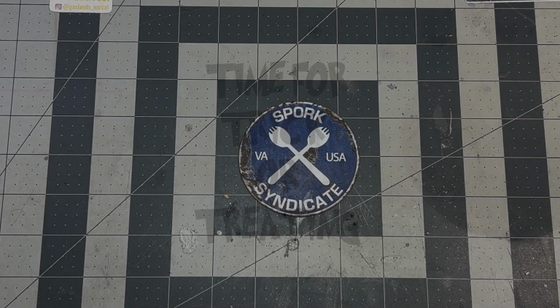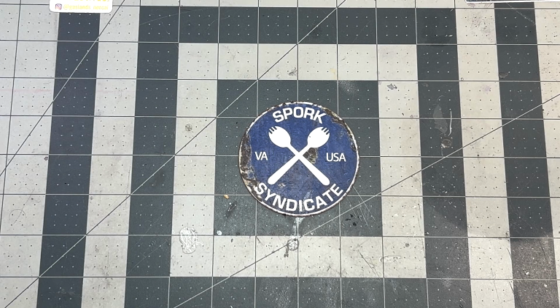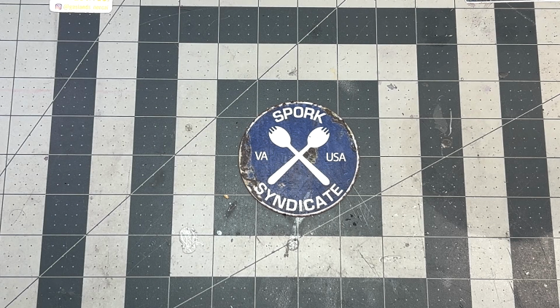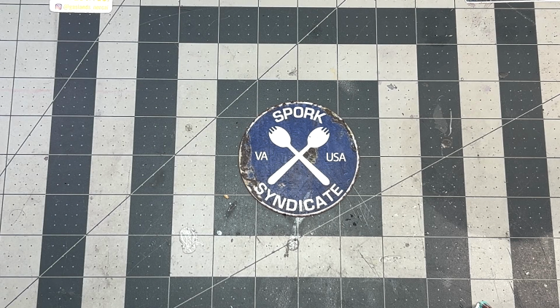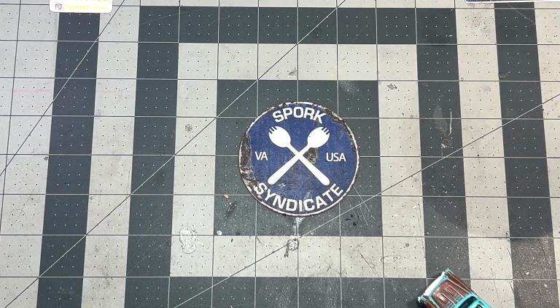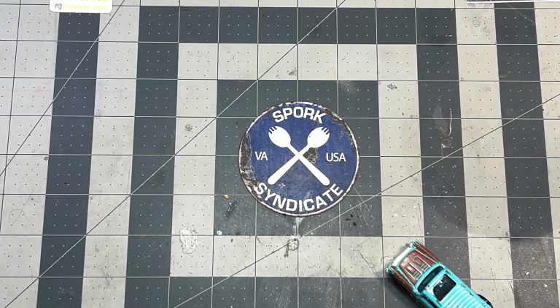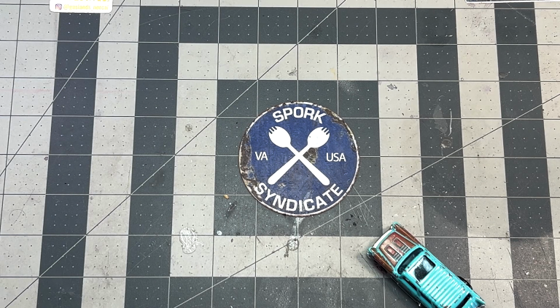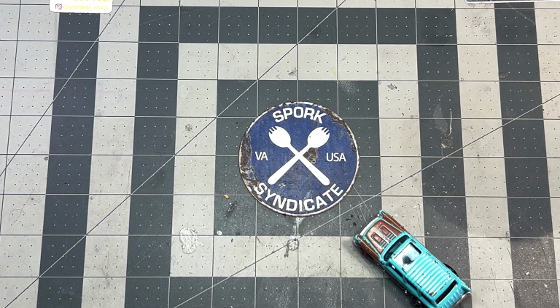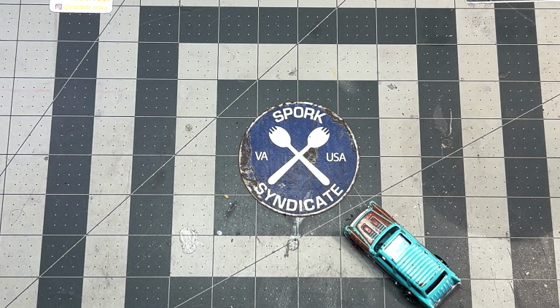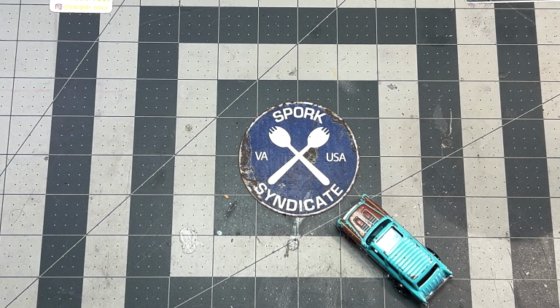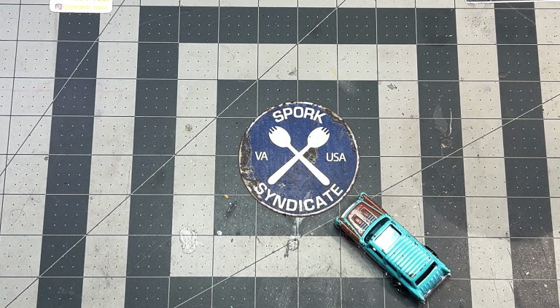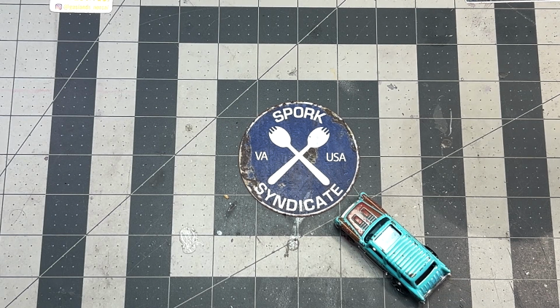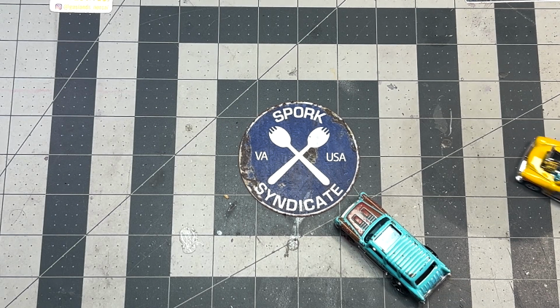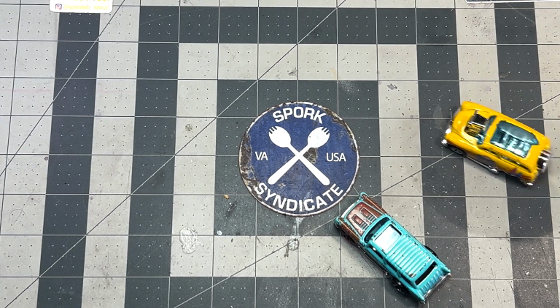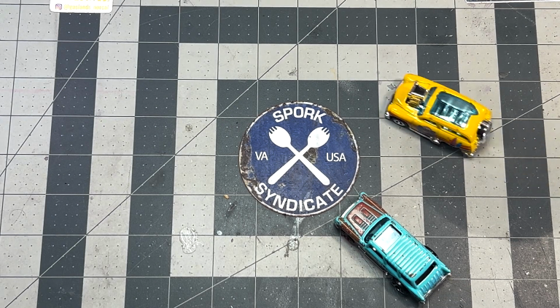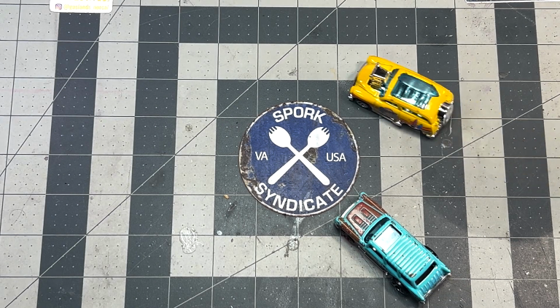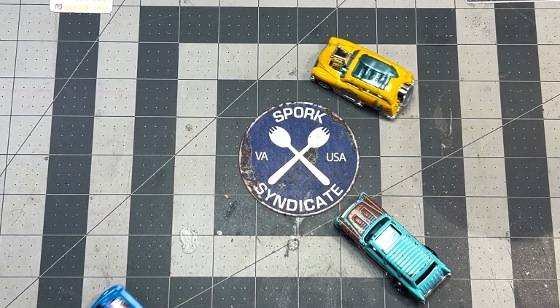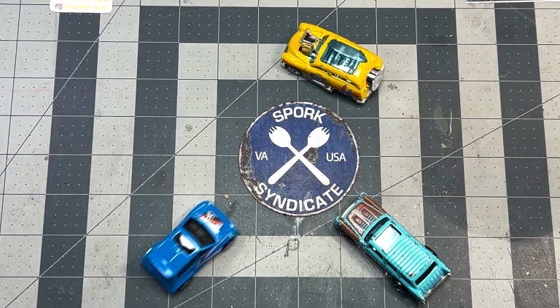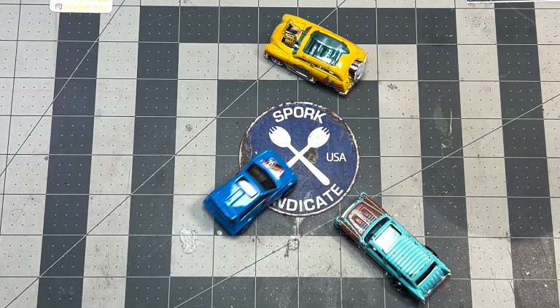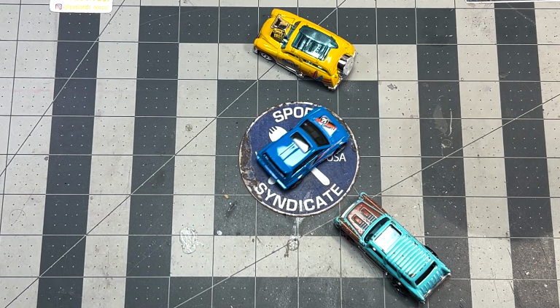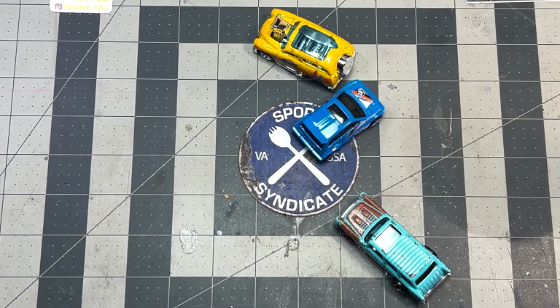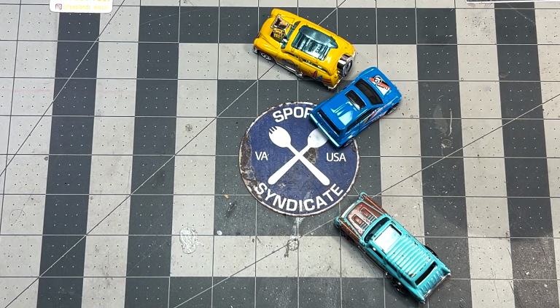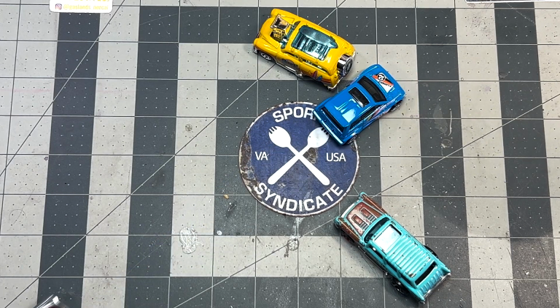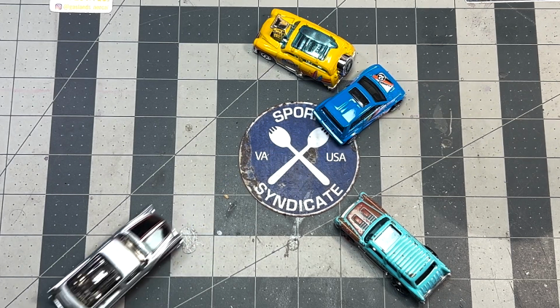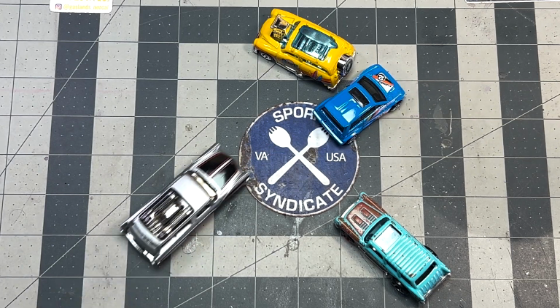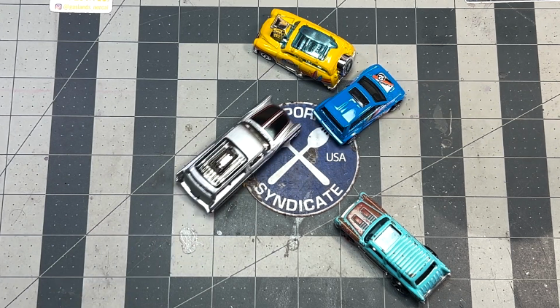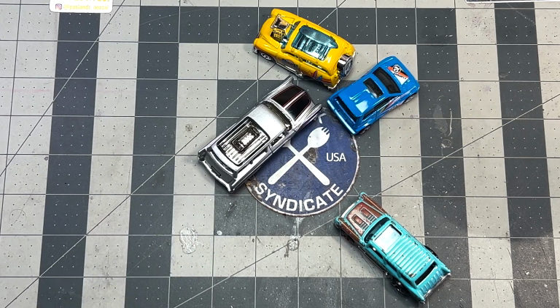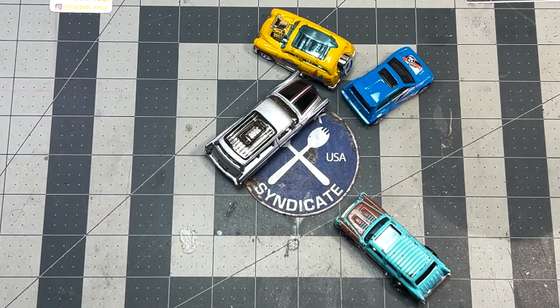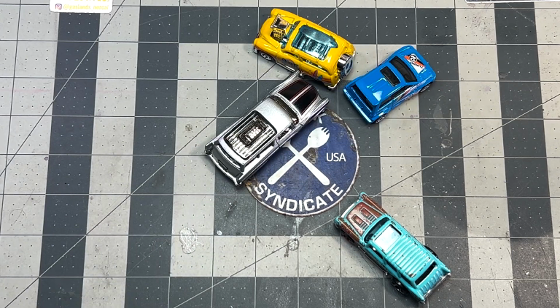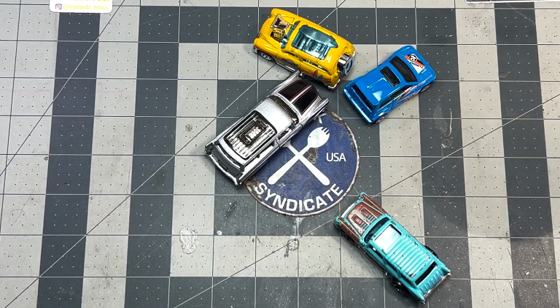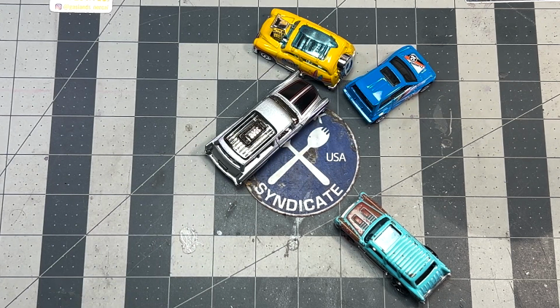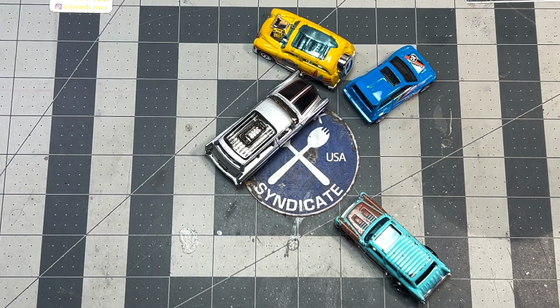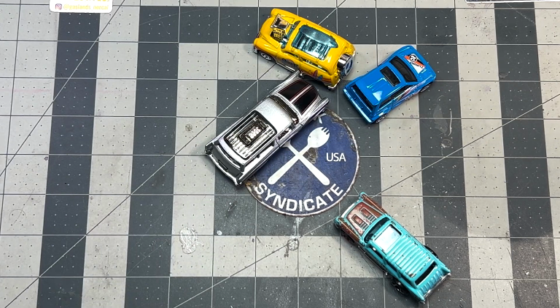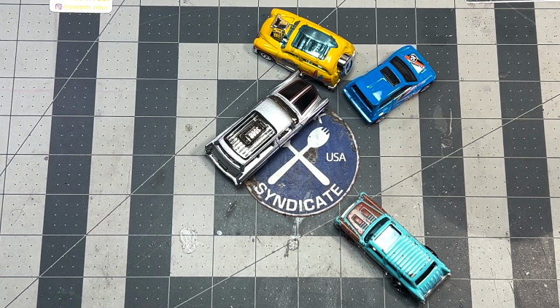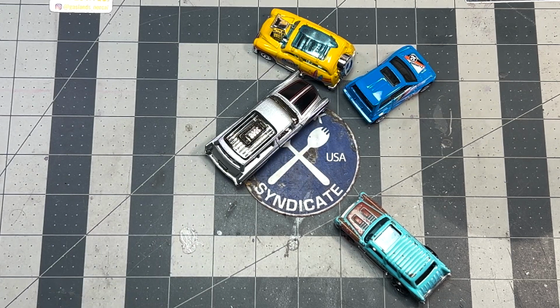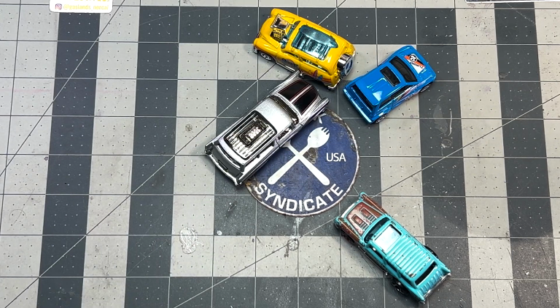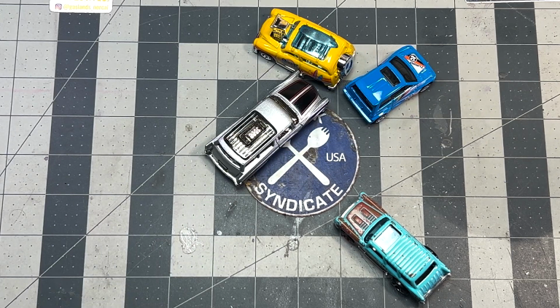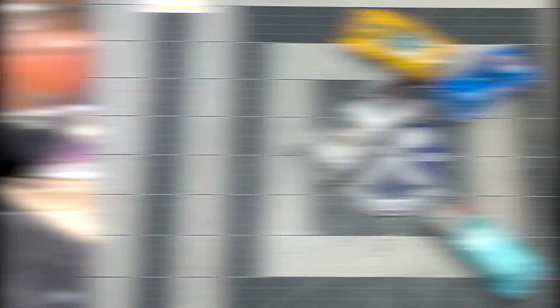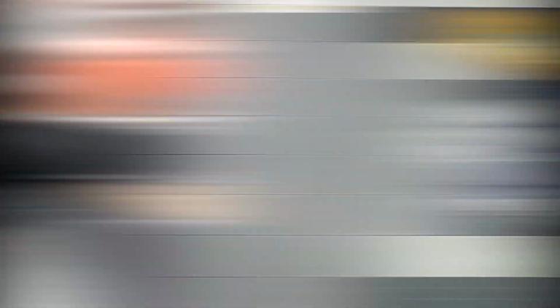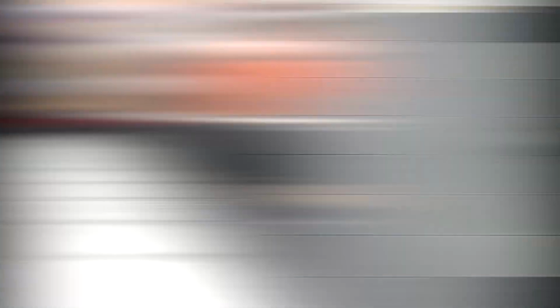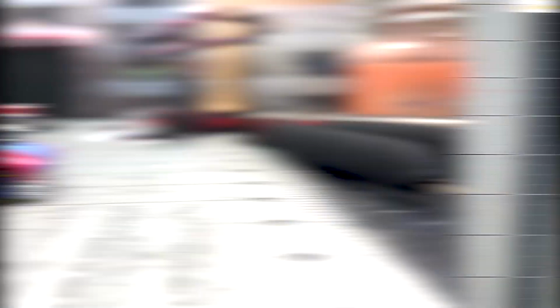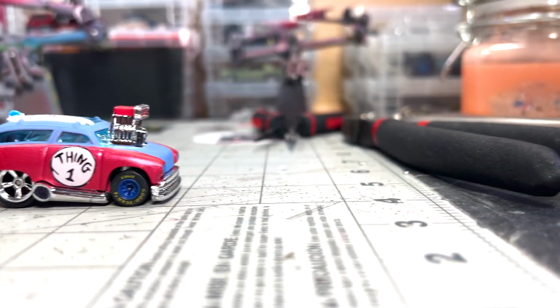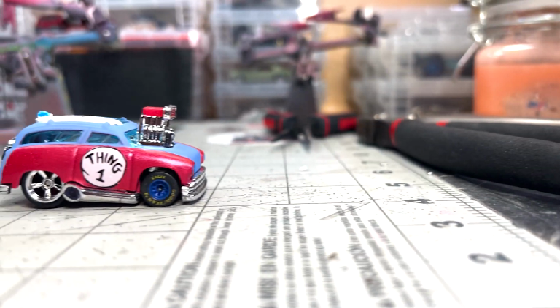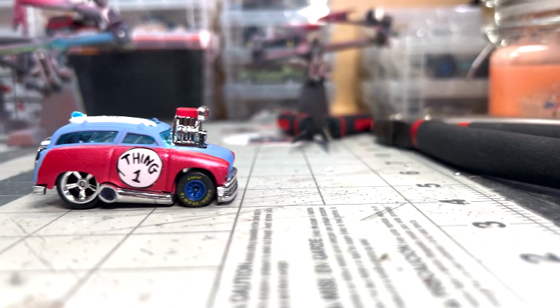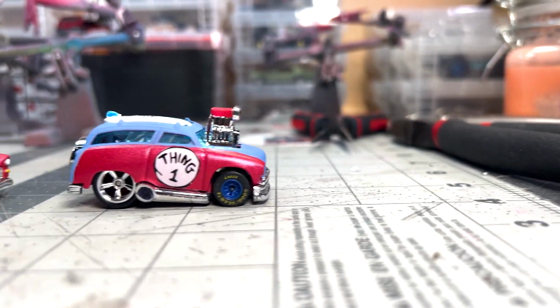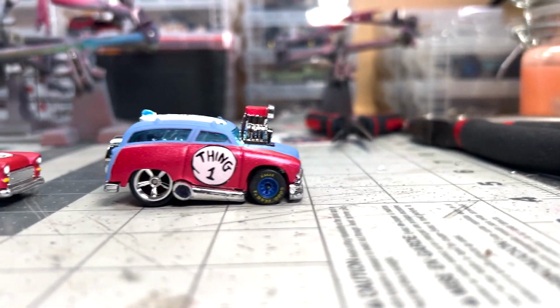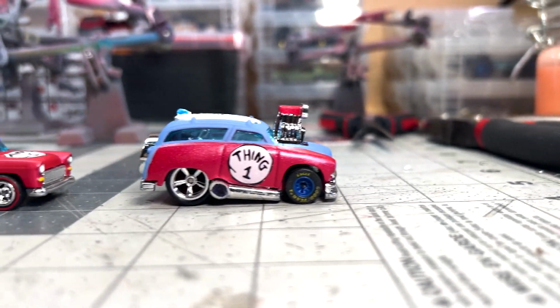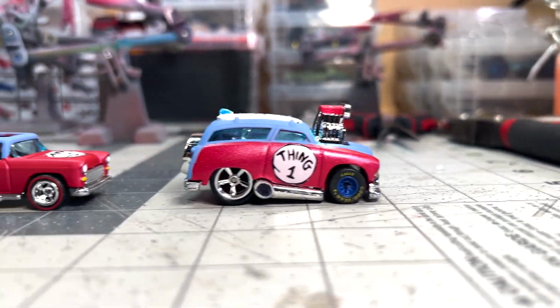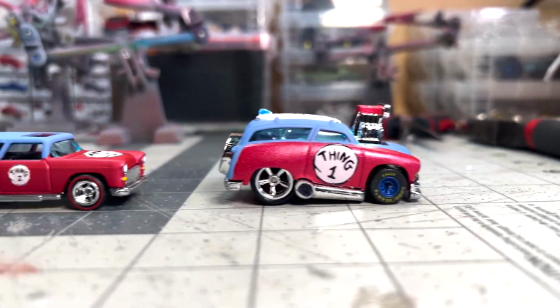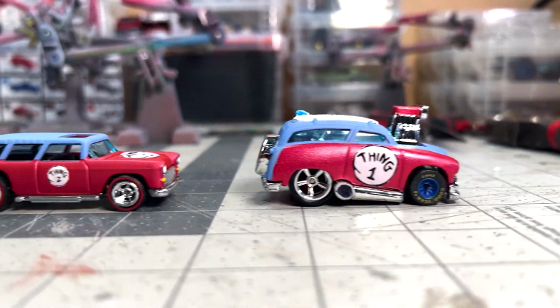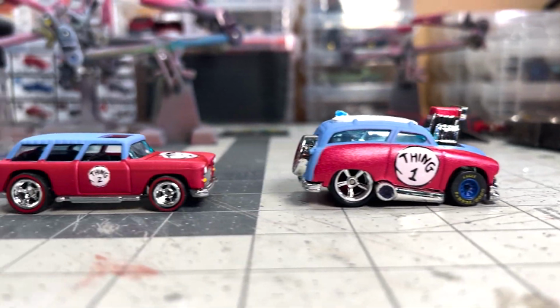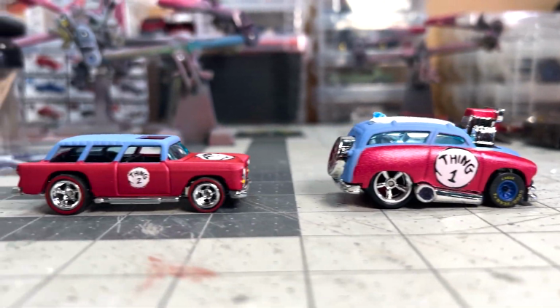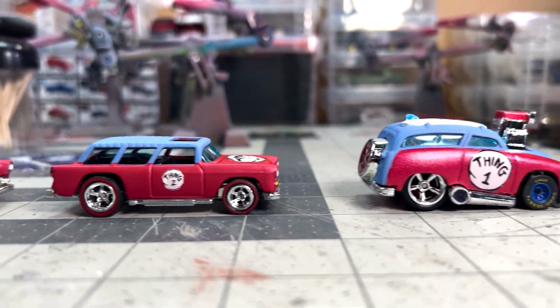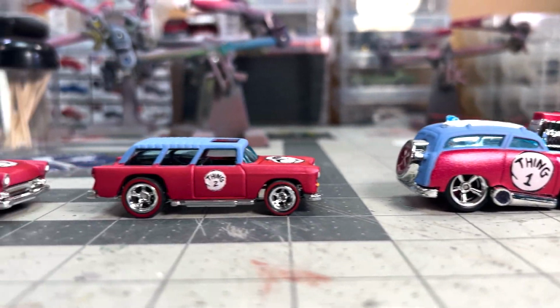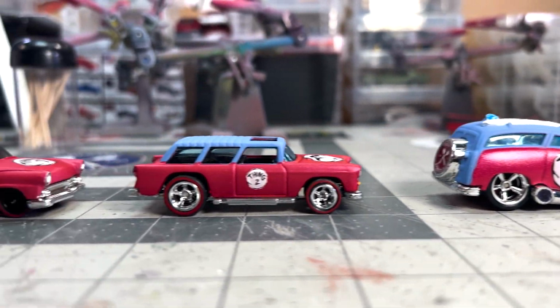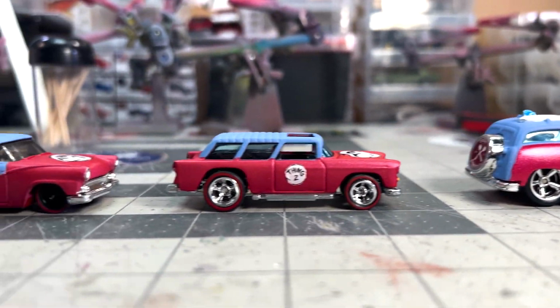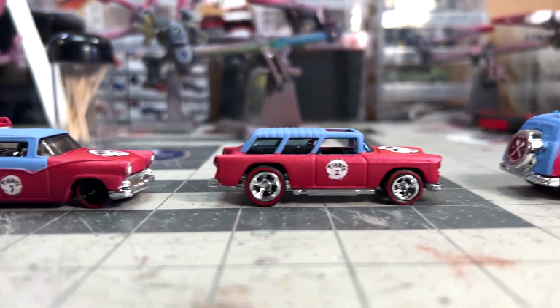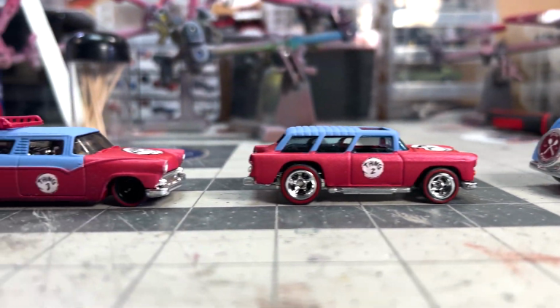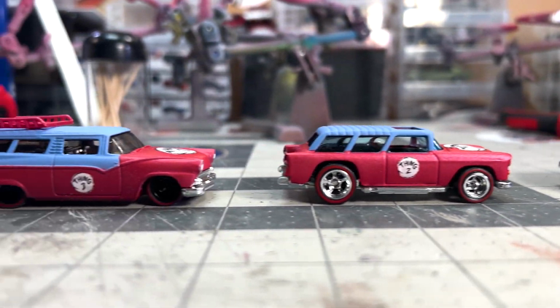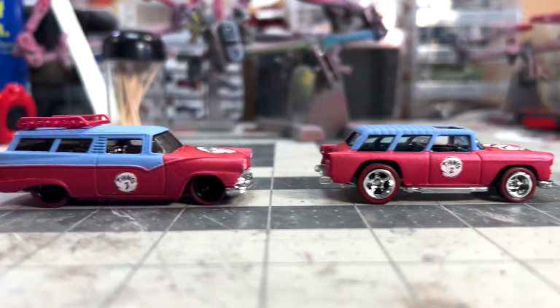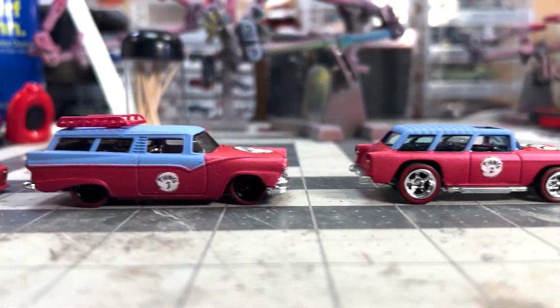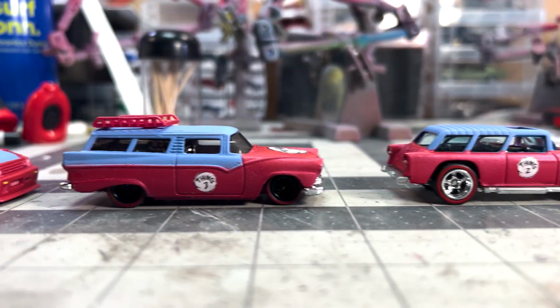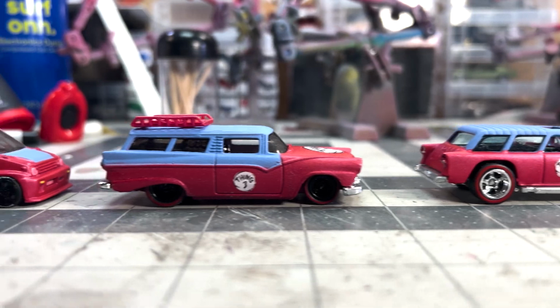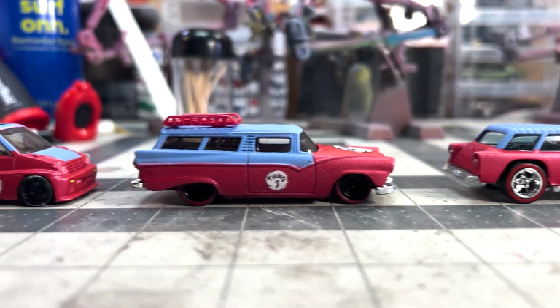We began with a family of castings and made four things.